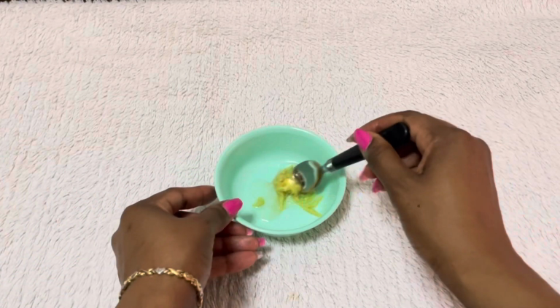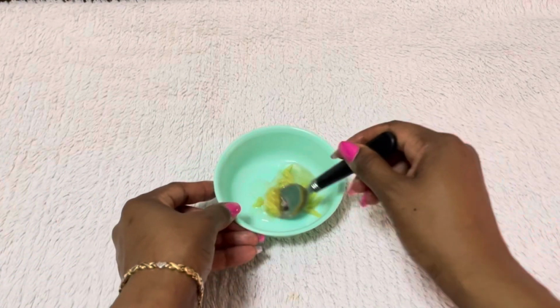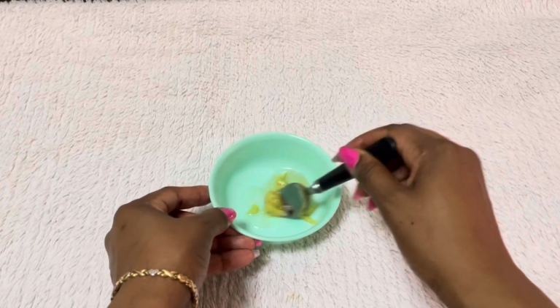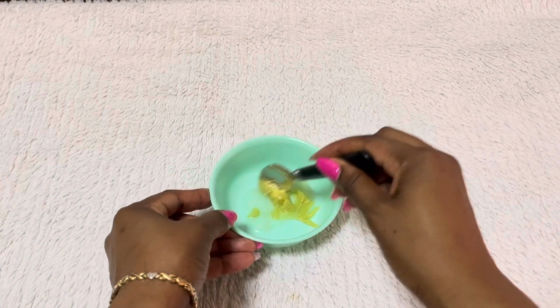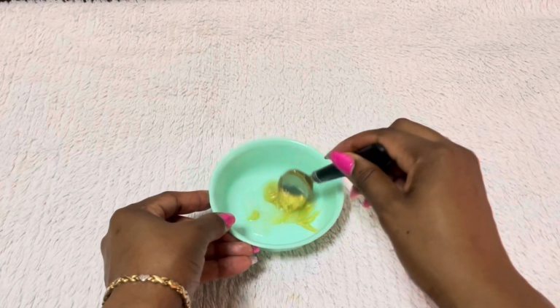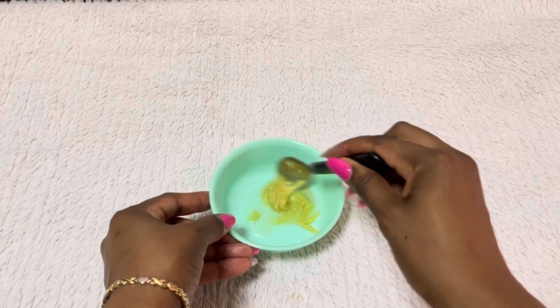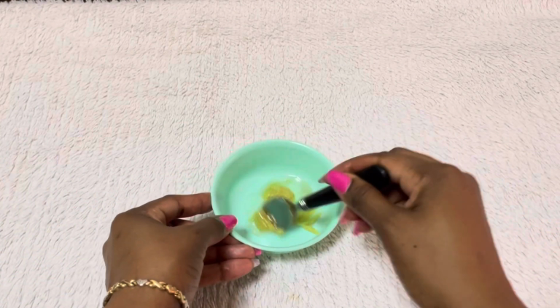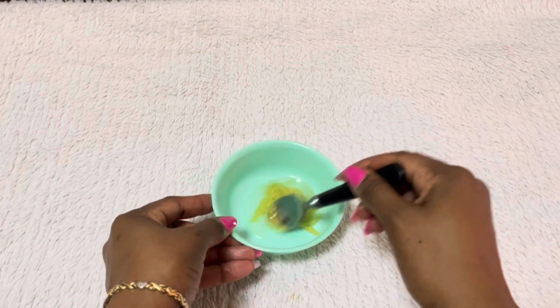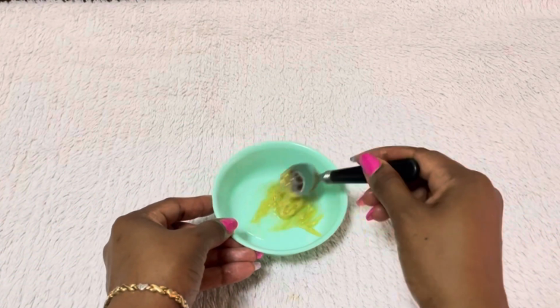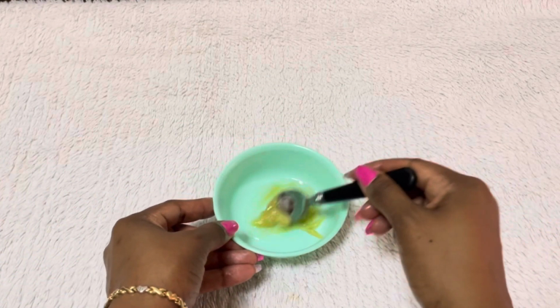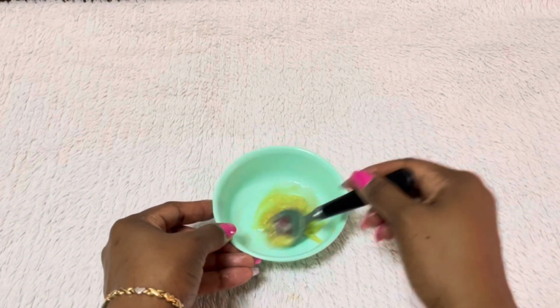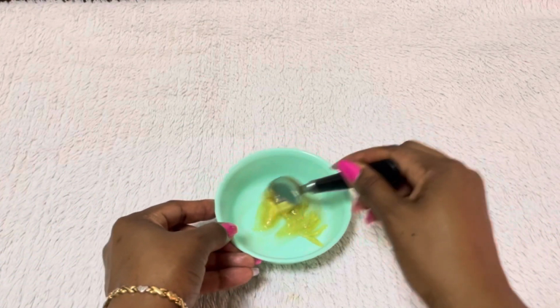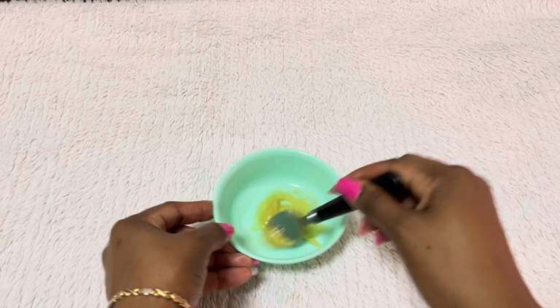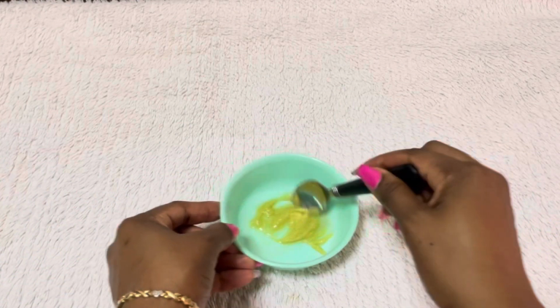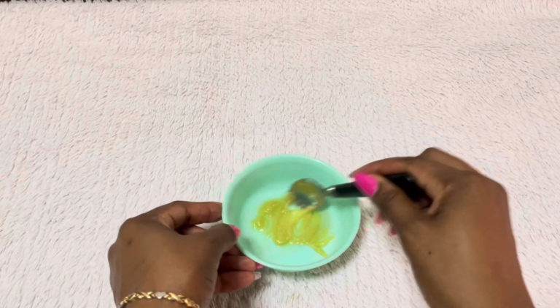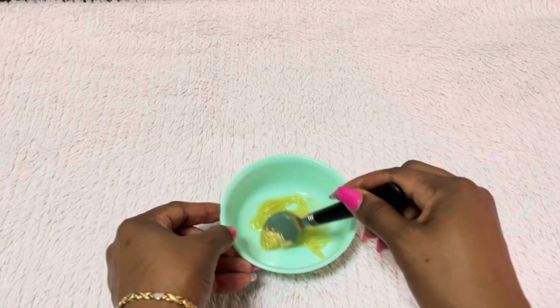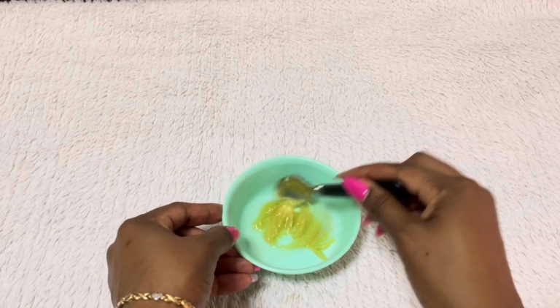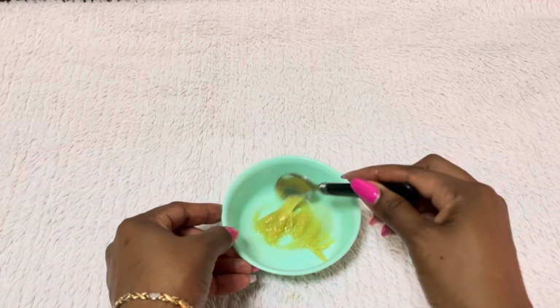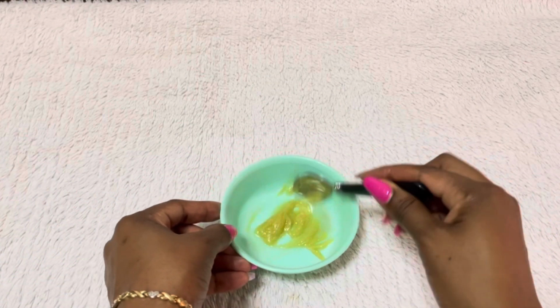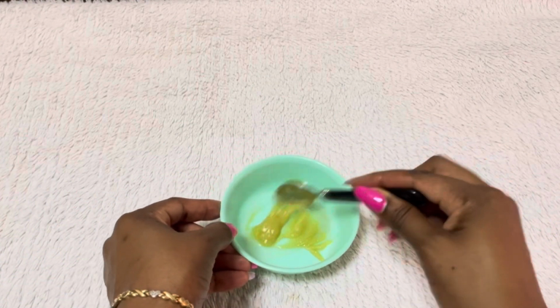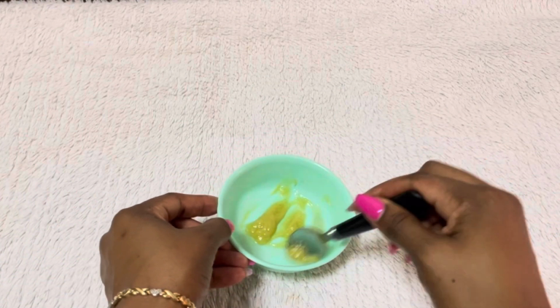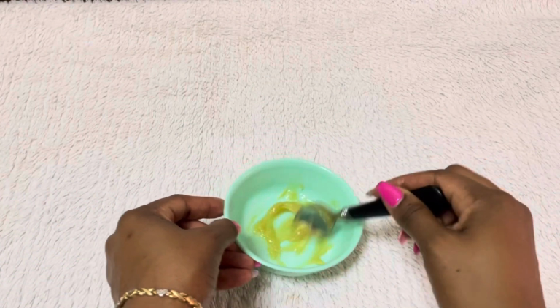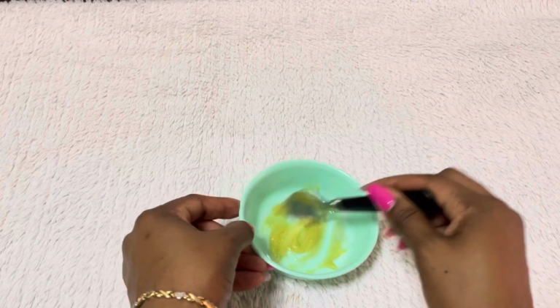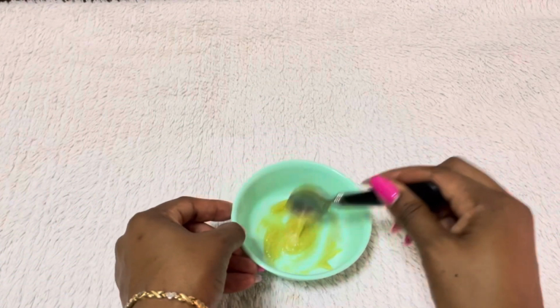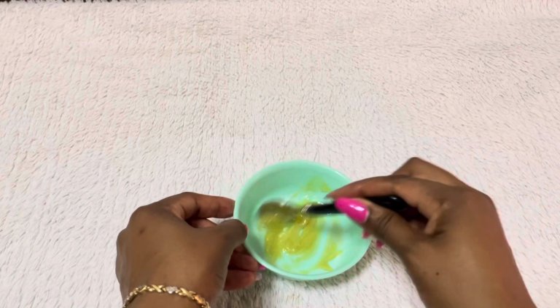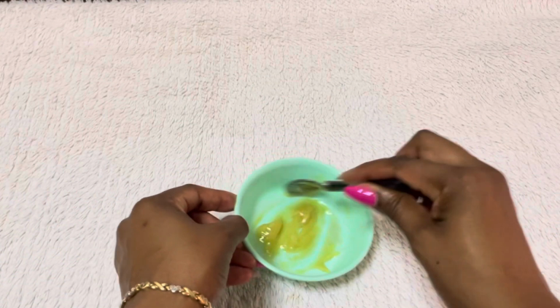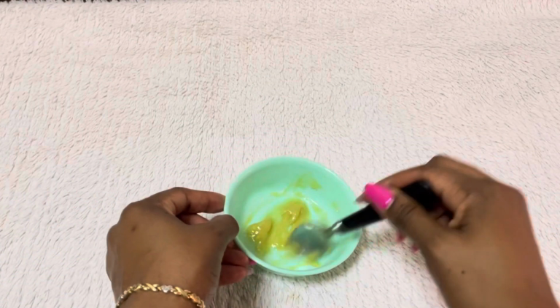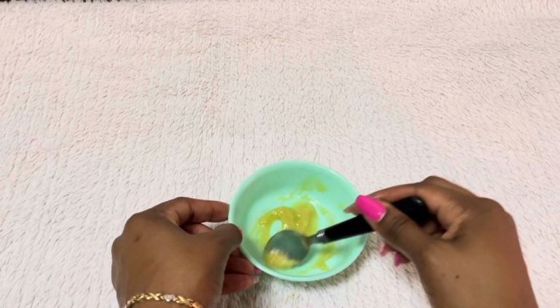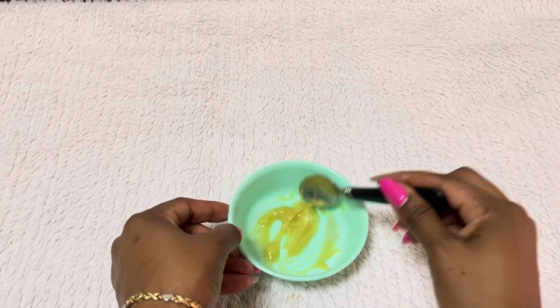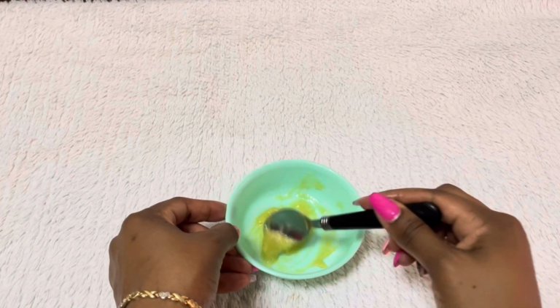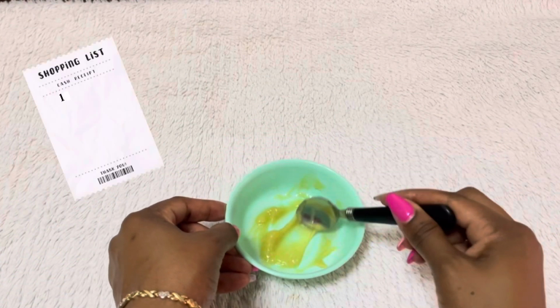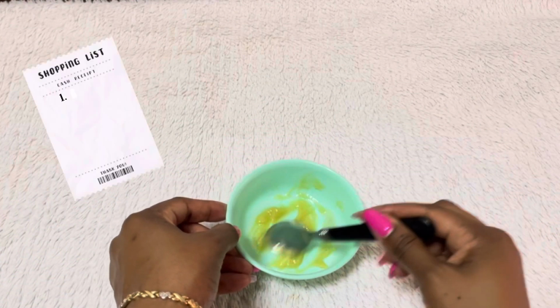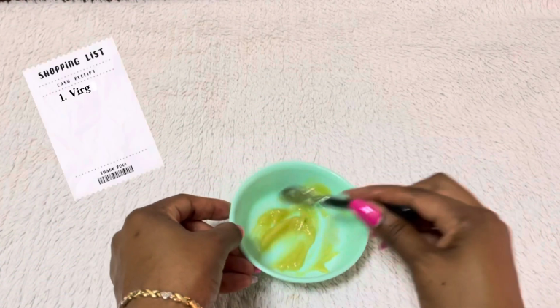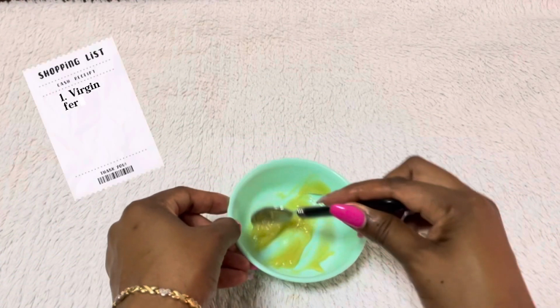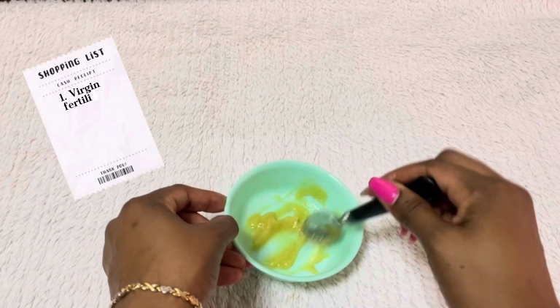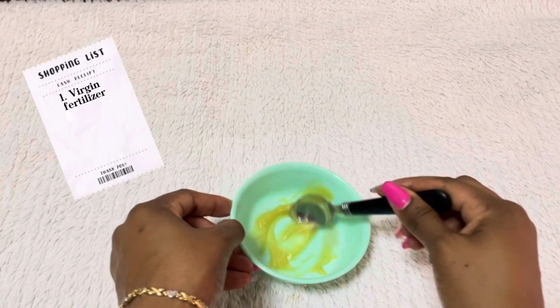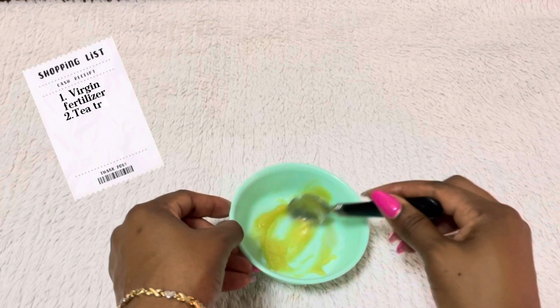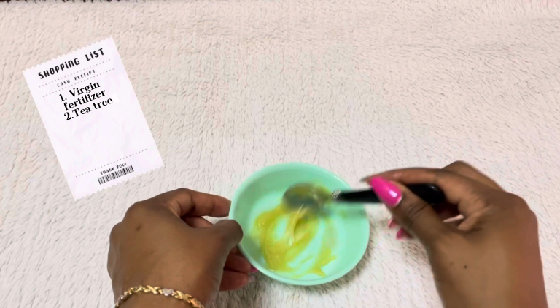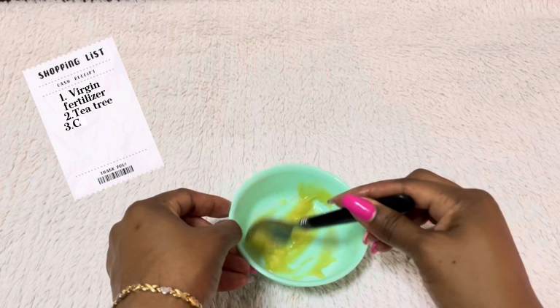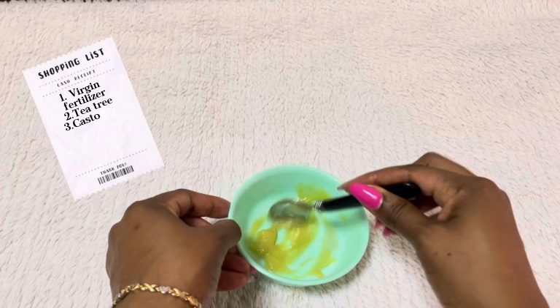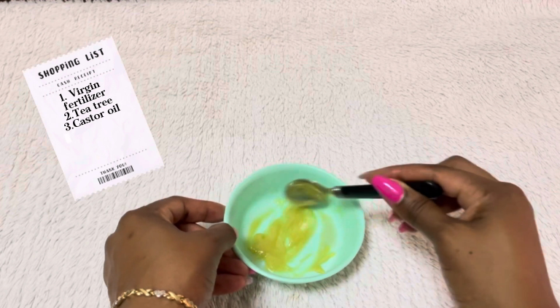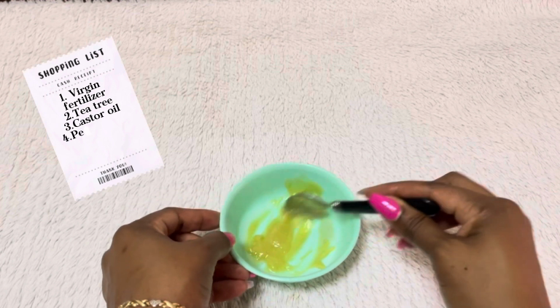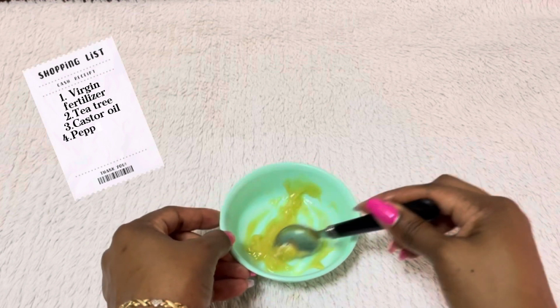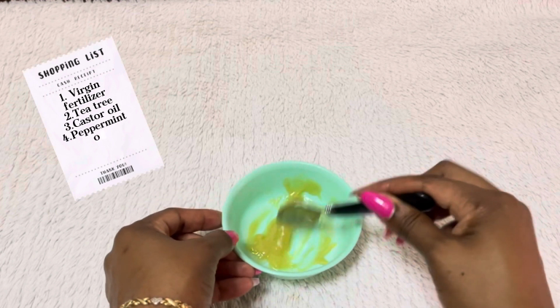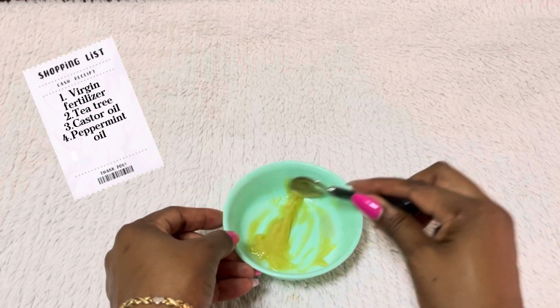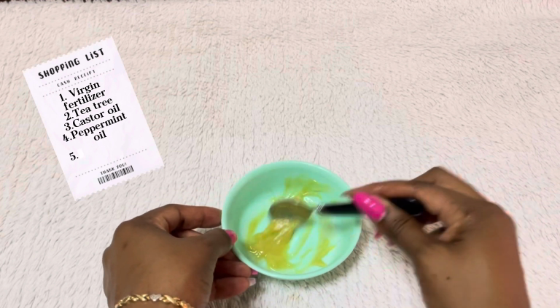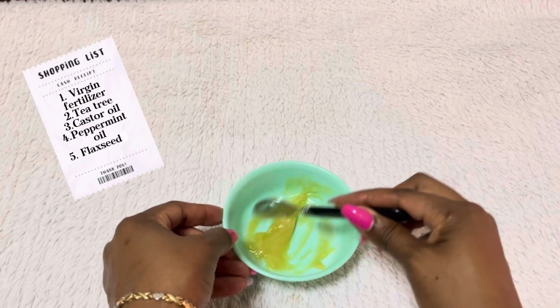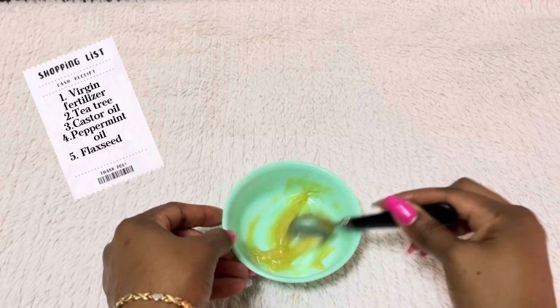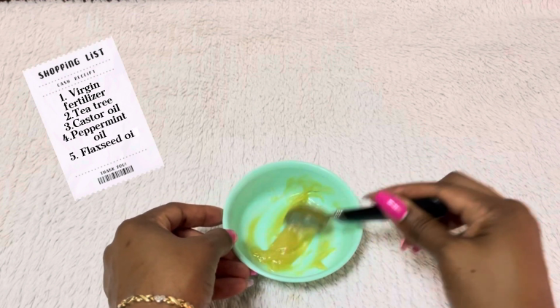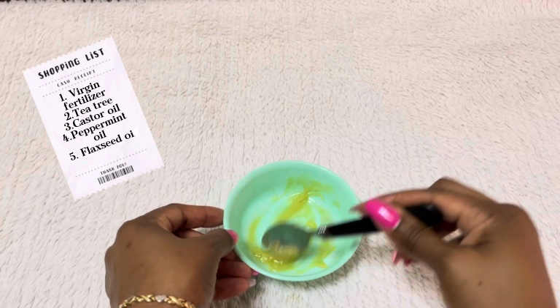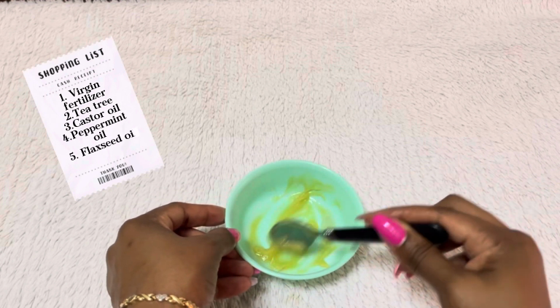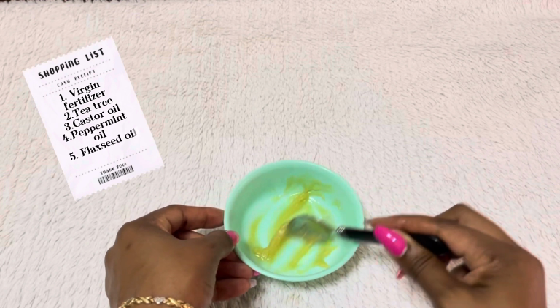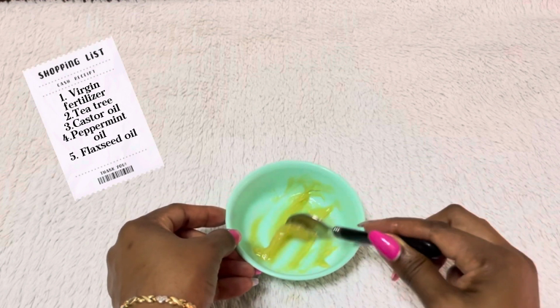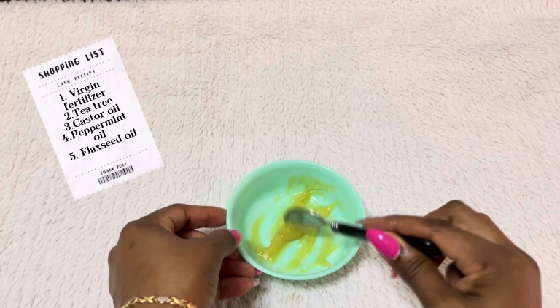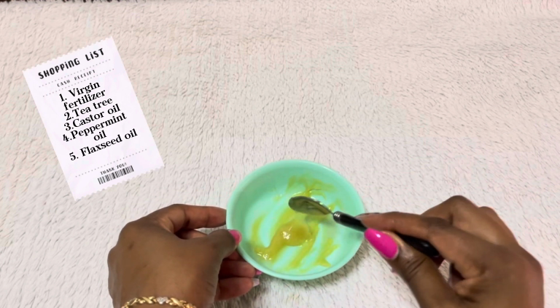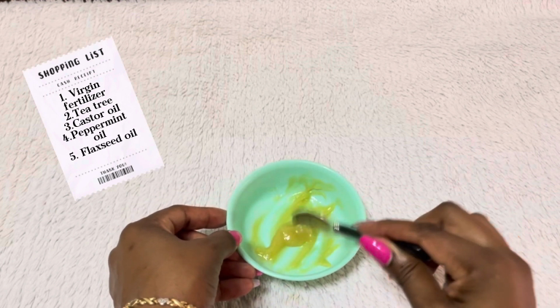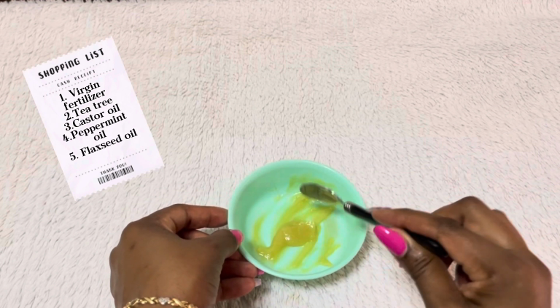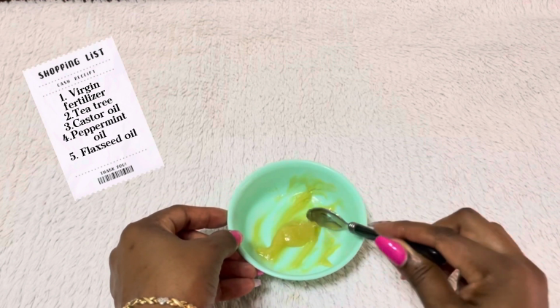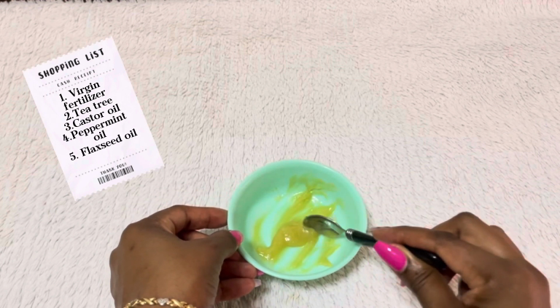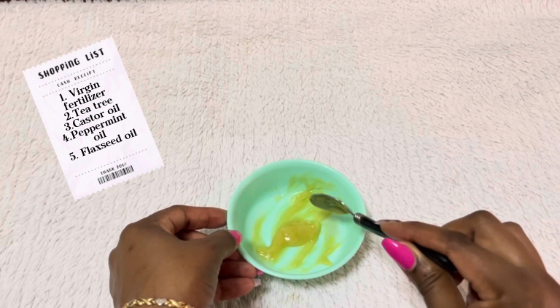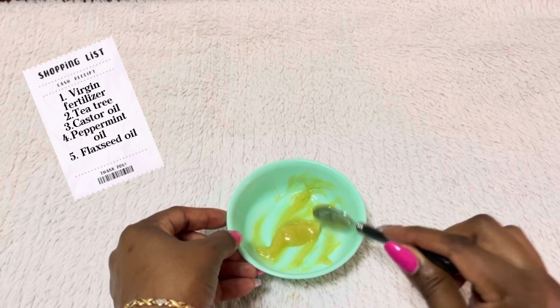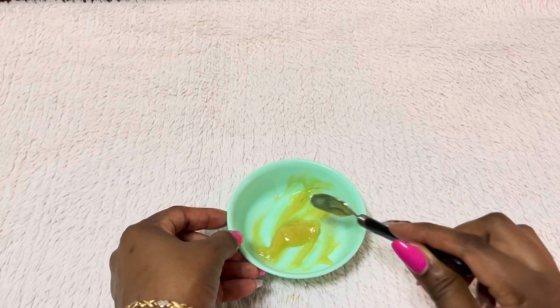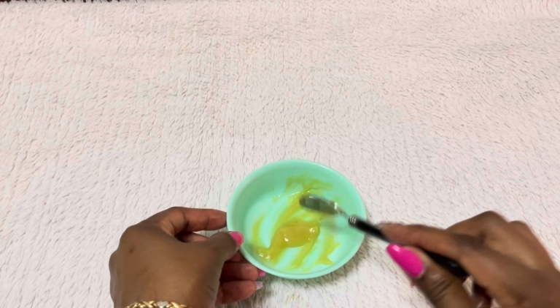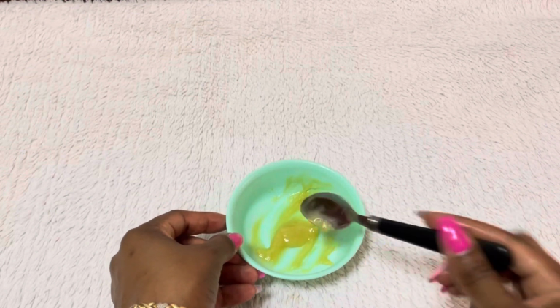After adding all the ingredients, I'm going to mix it all together and my hair growth cream is ready to be used.